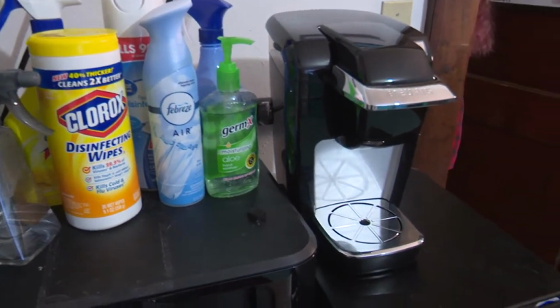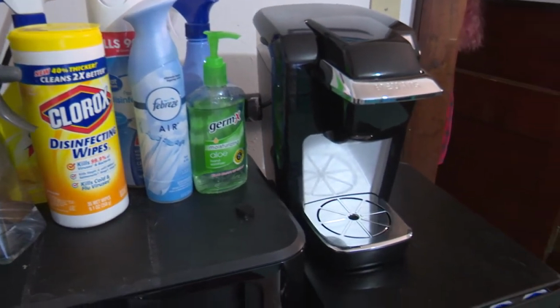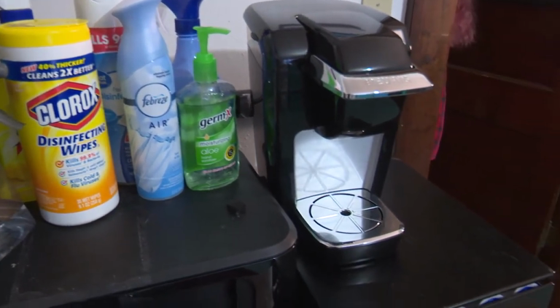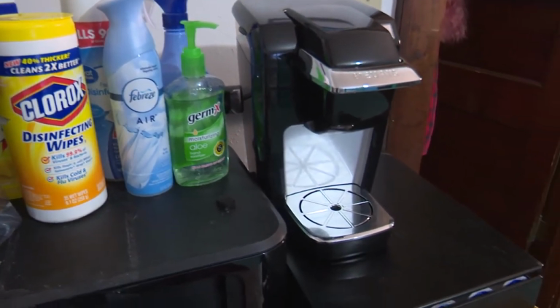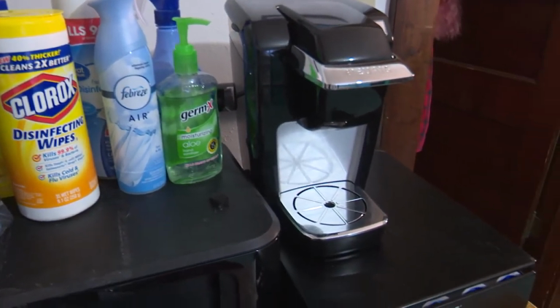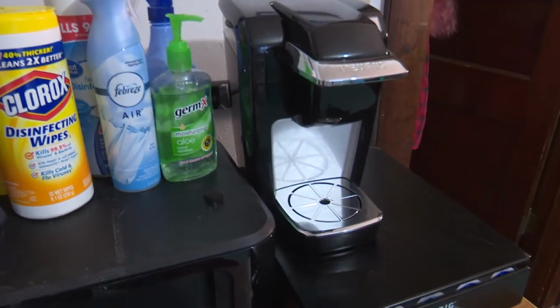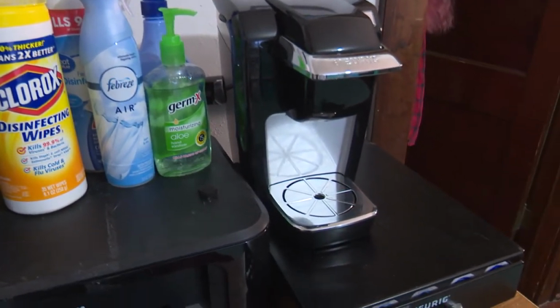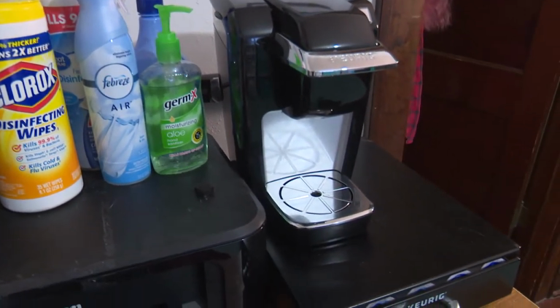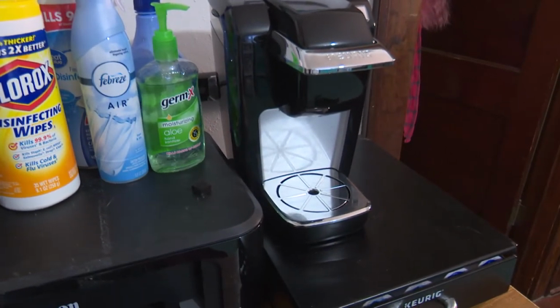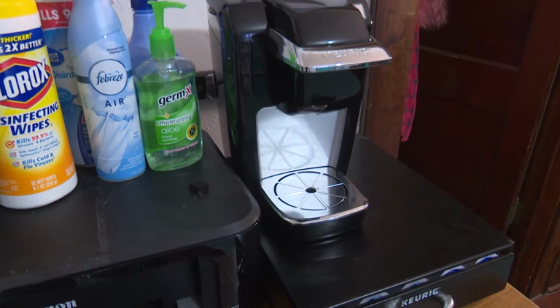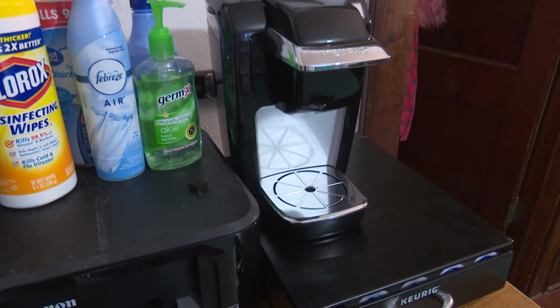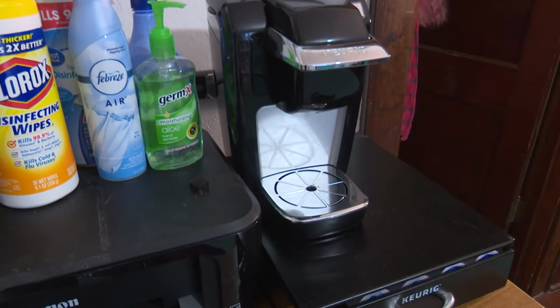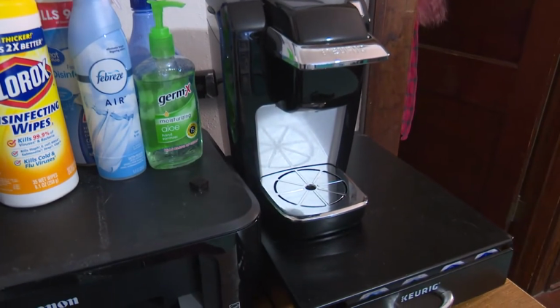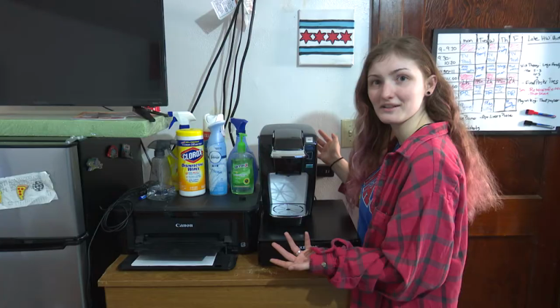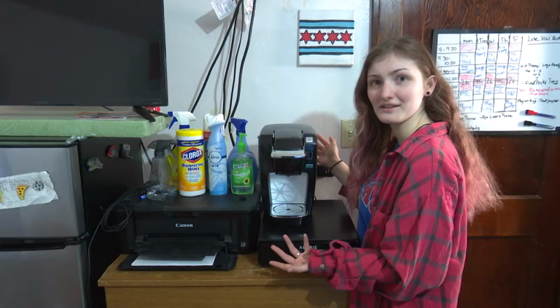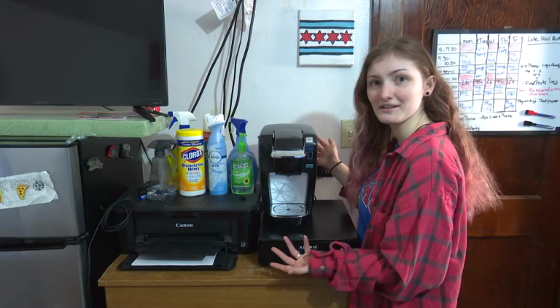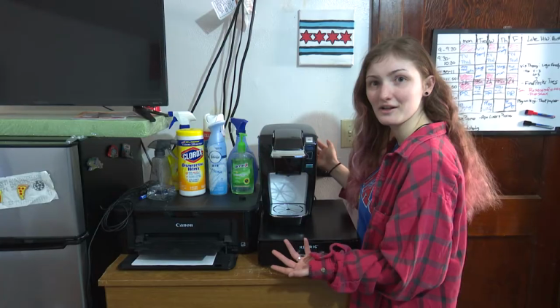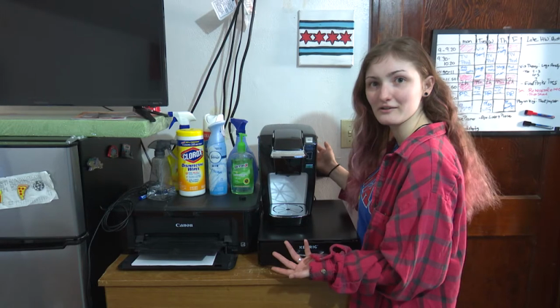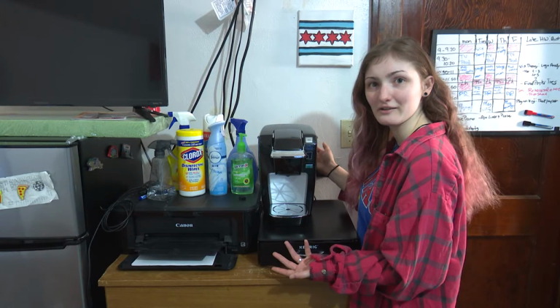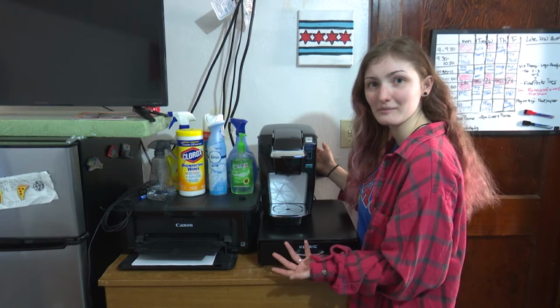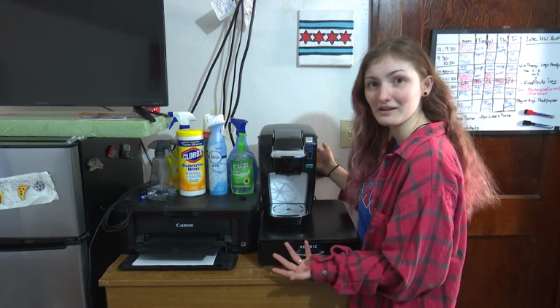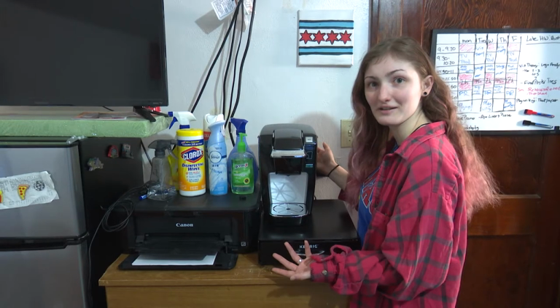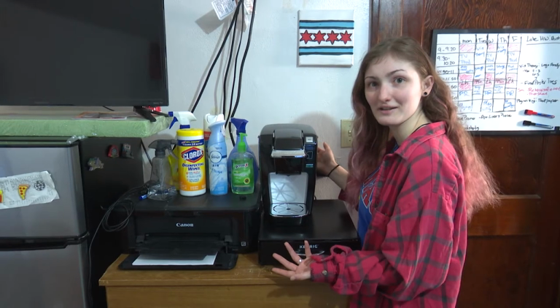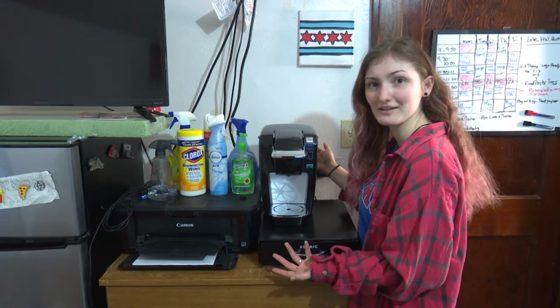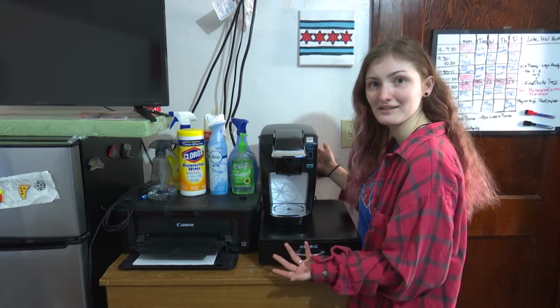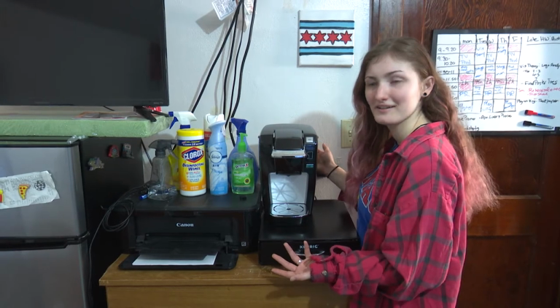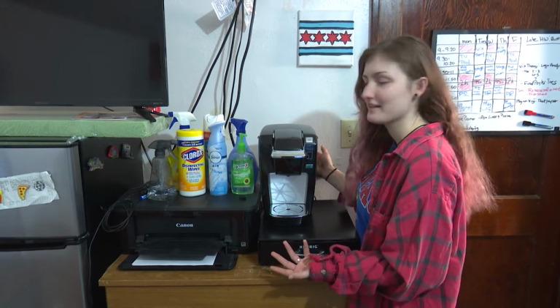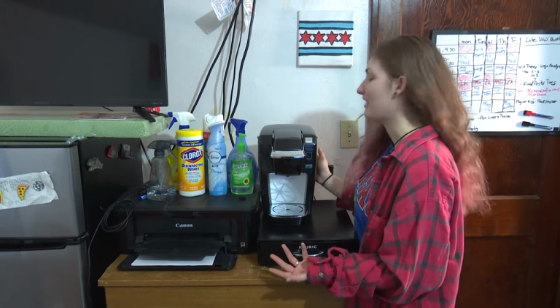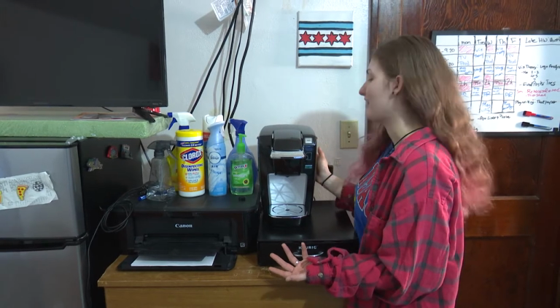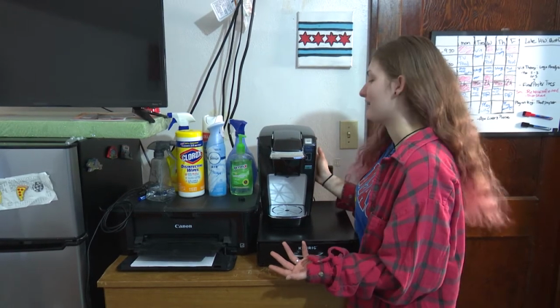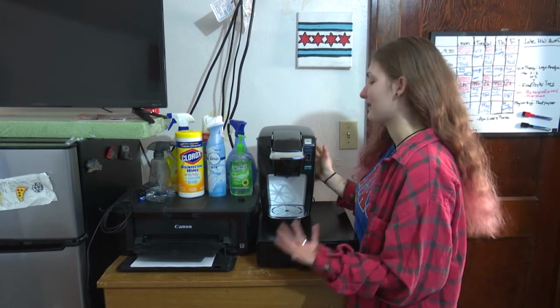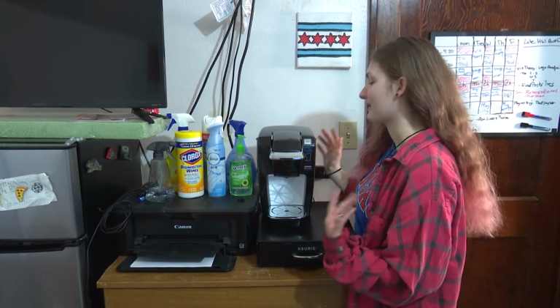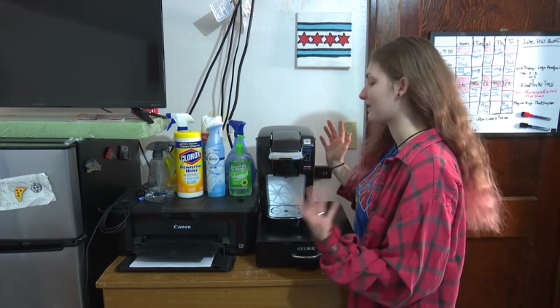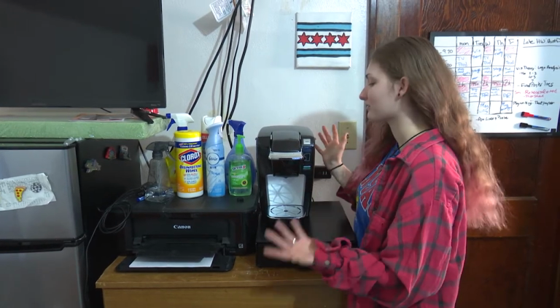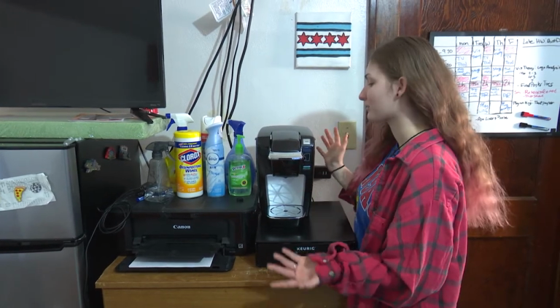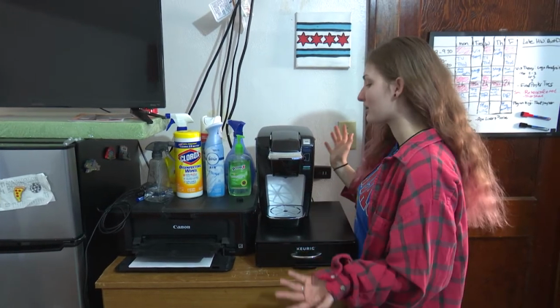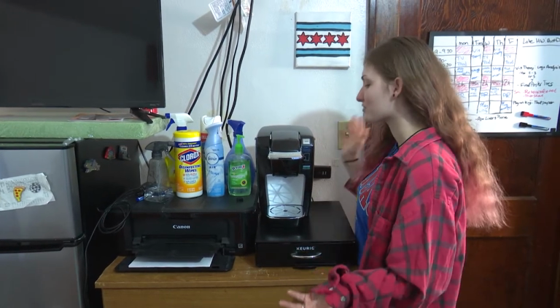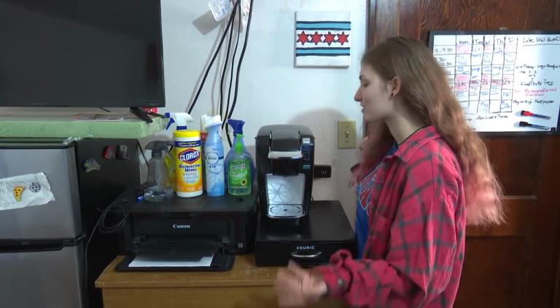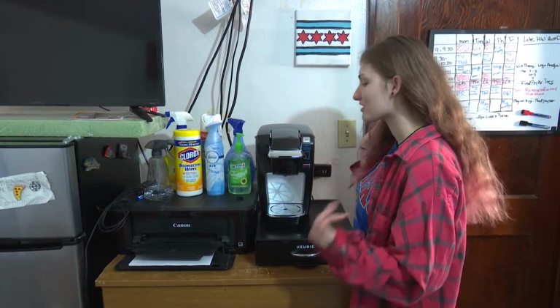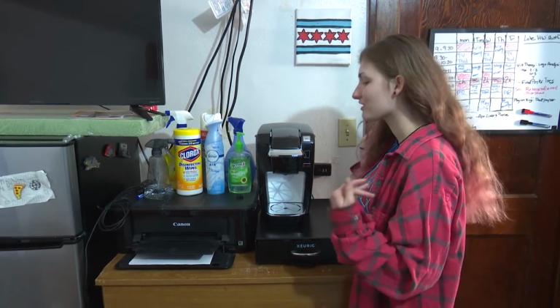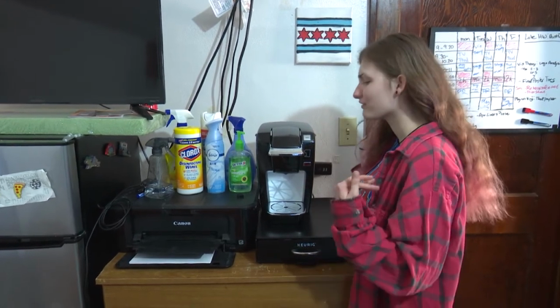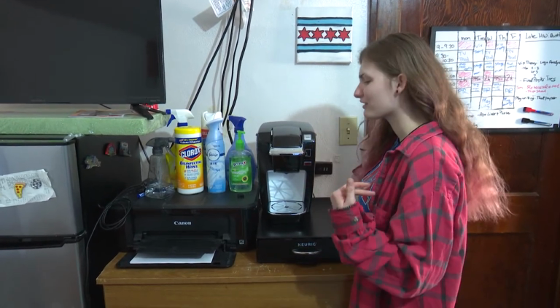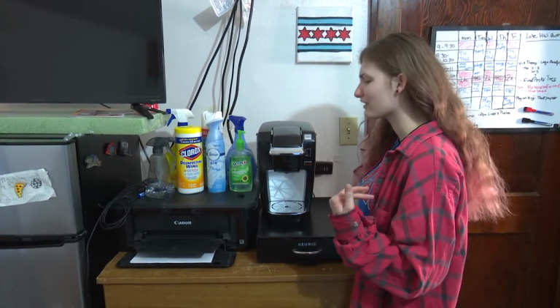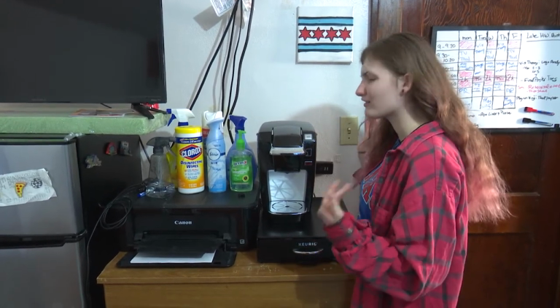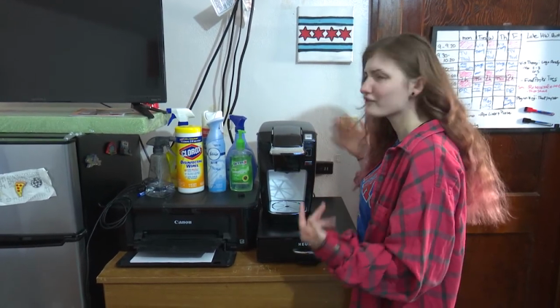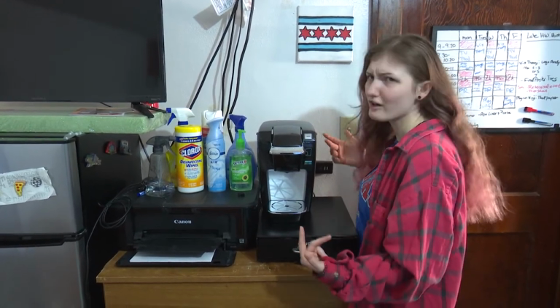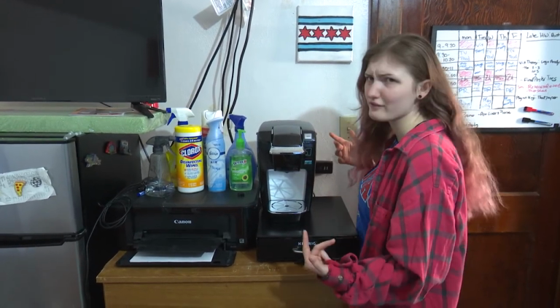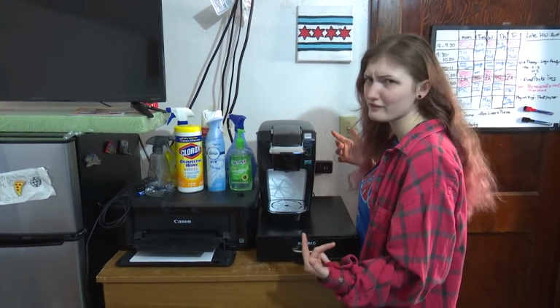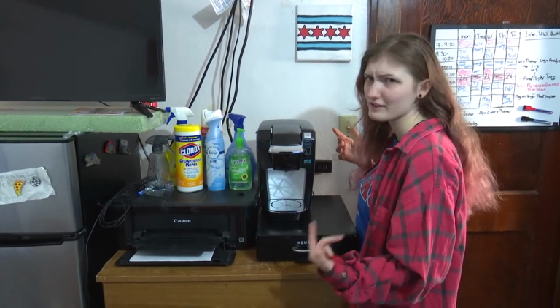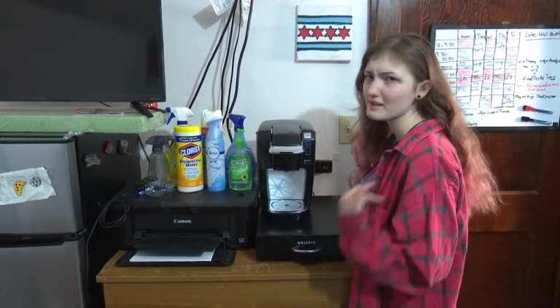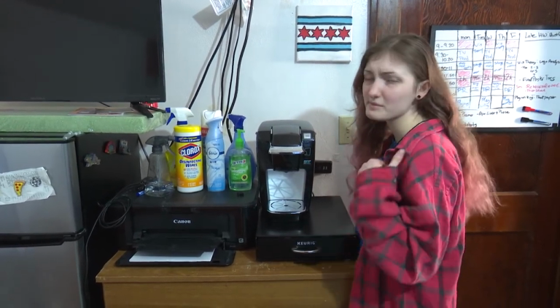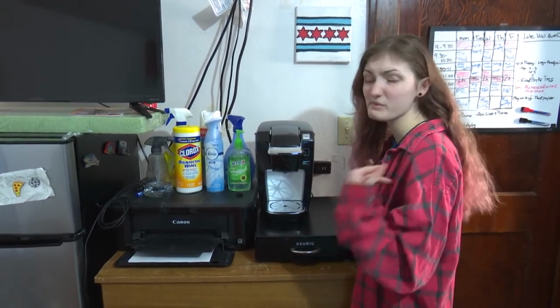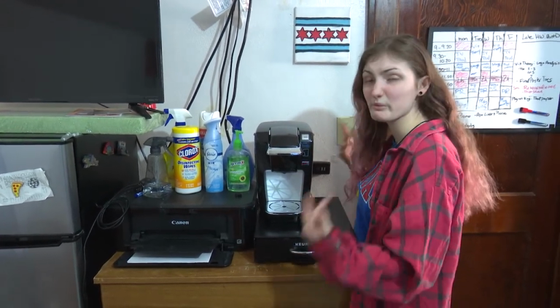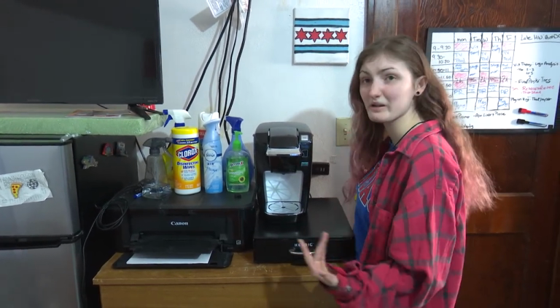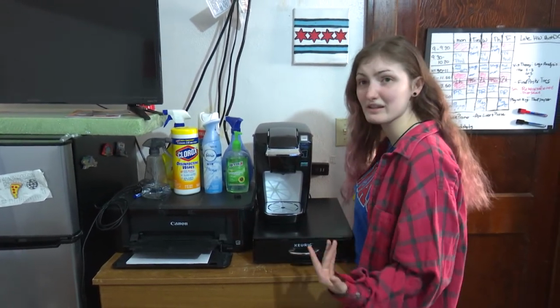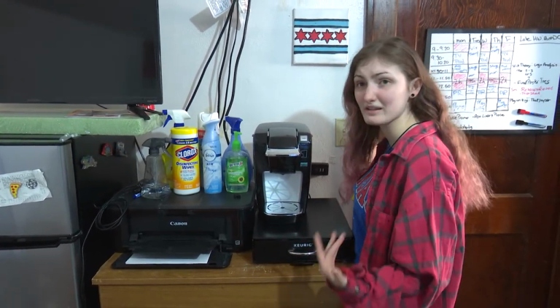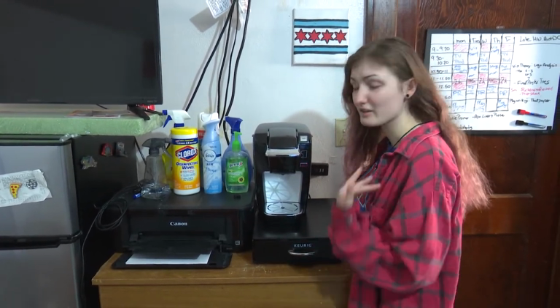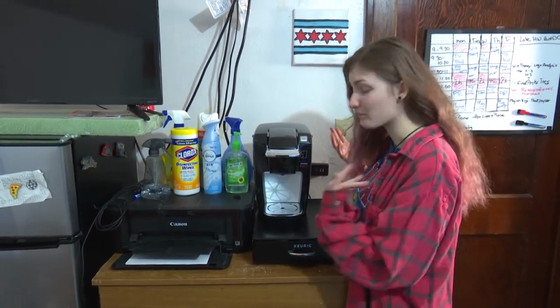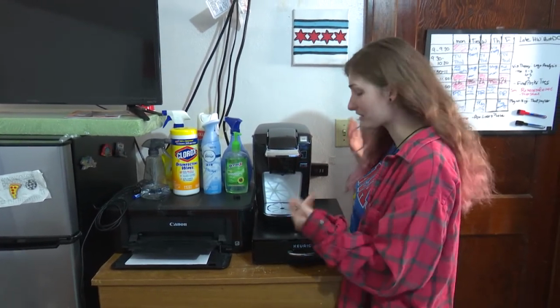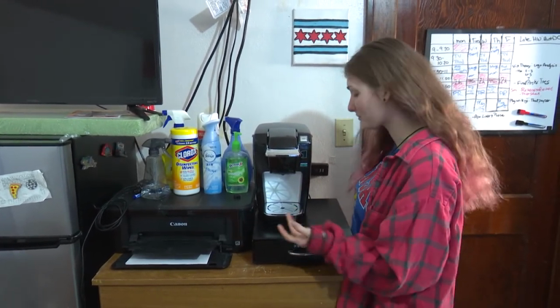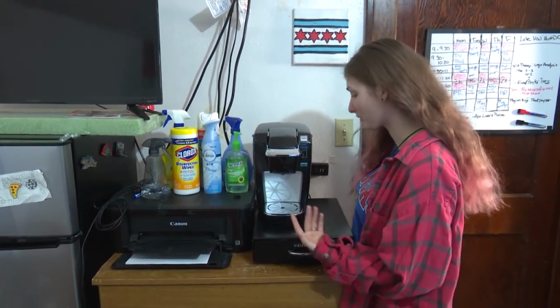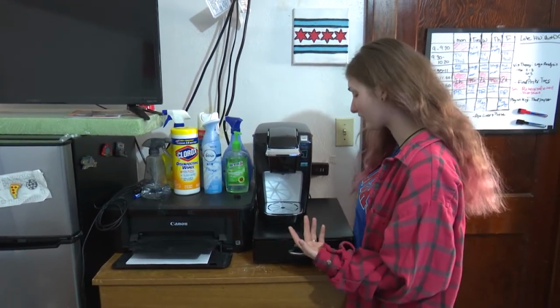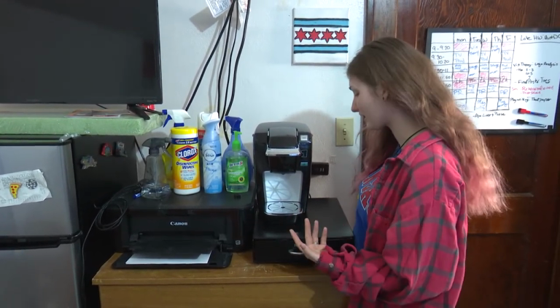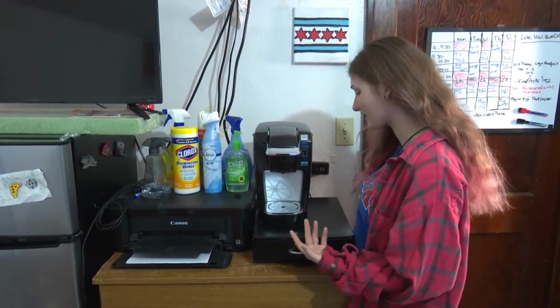Next up, I got my lovely coffee maker. I got it as a graduation gift and I love coffee. It keeps me running and going in the morning.